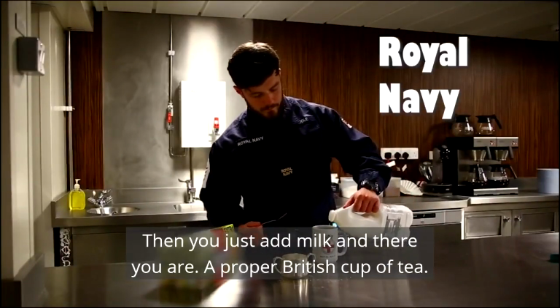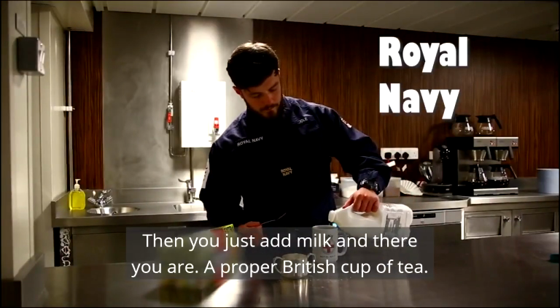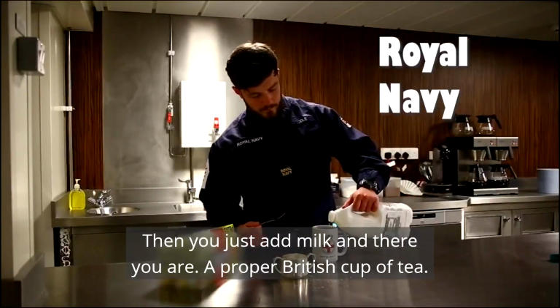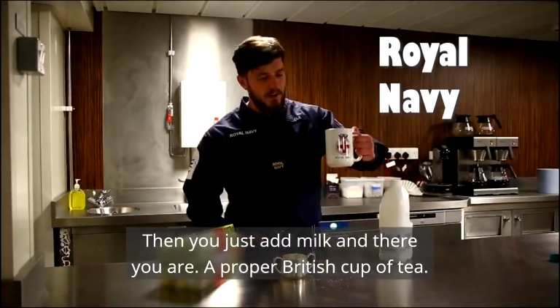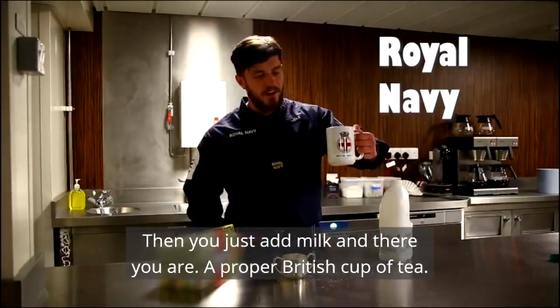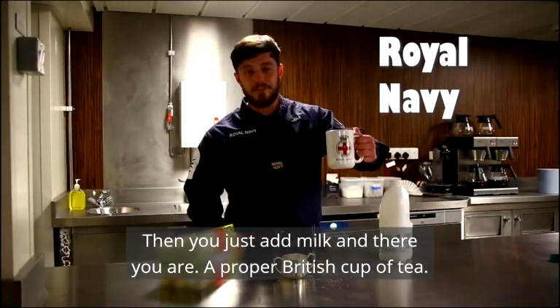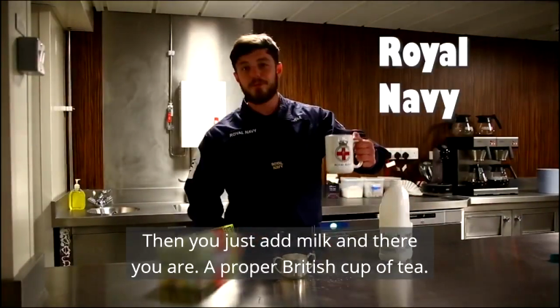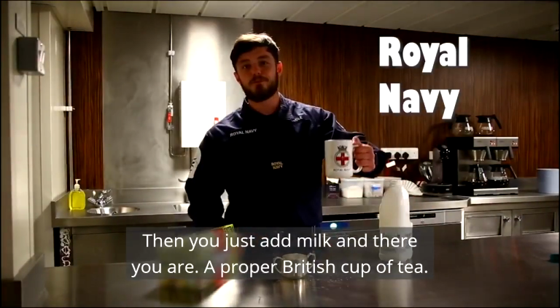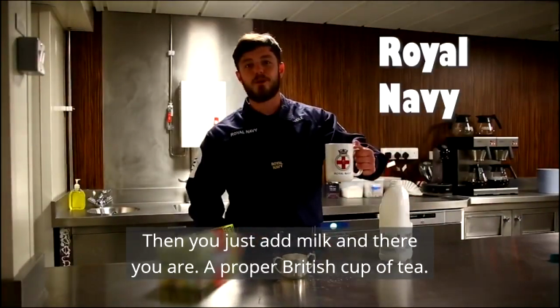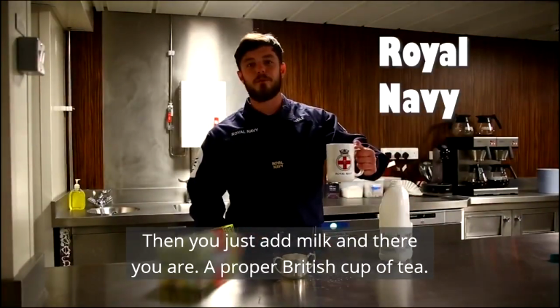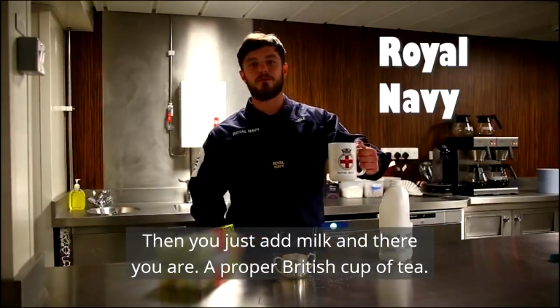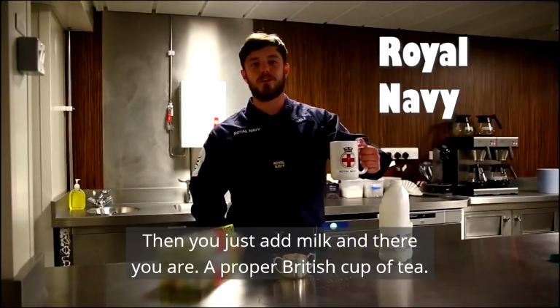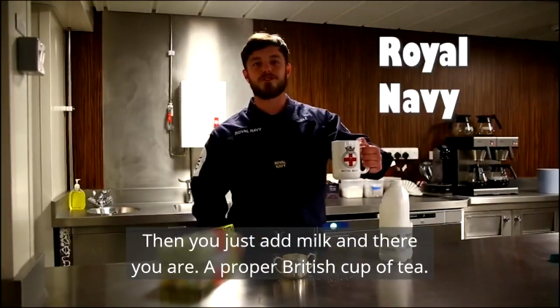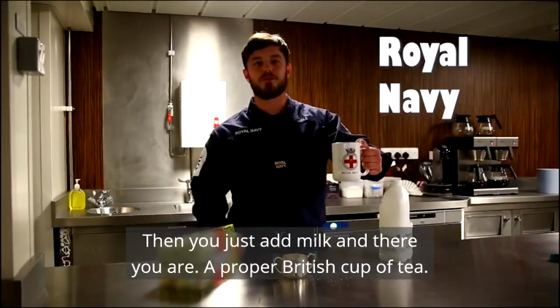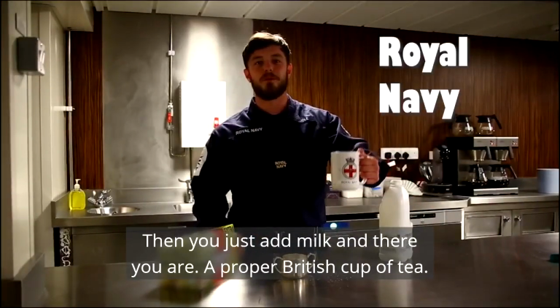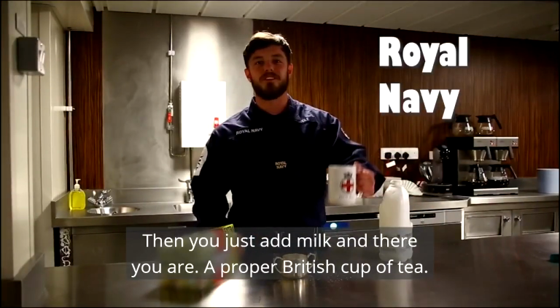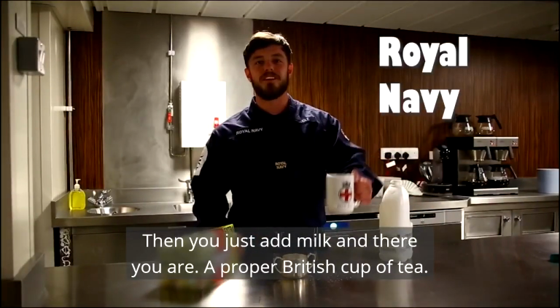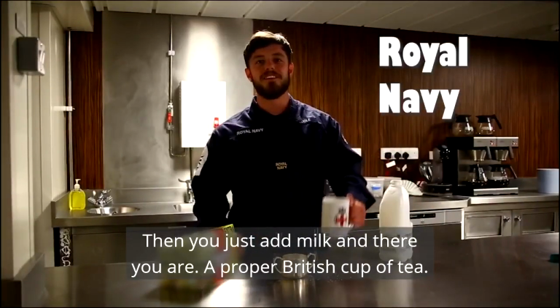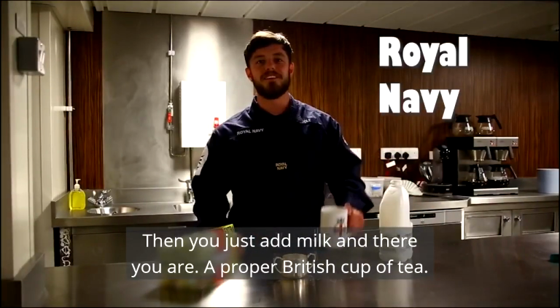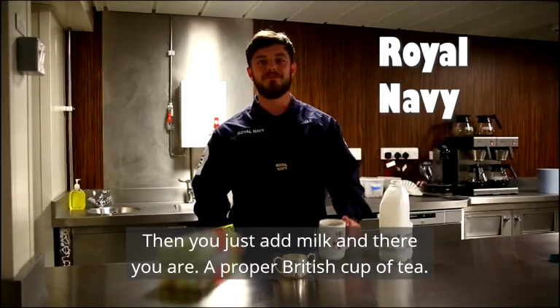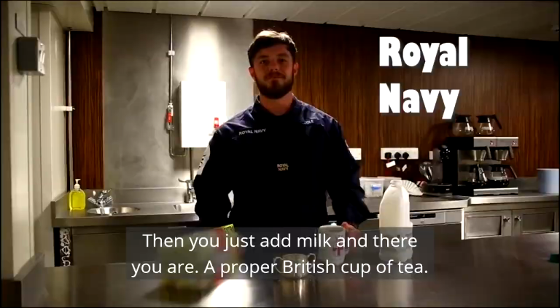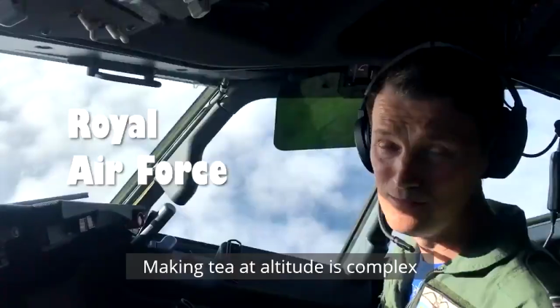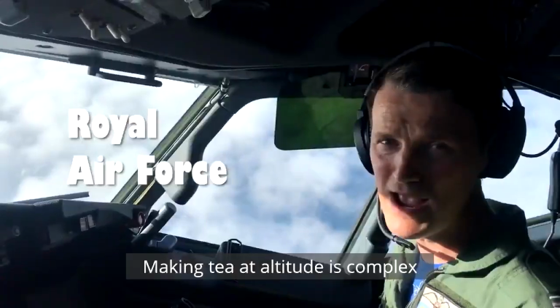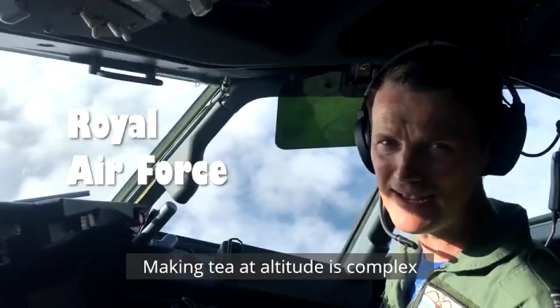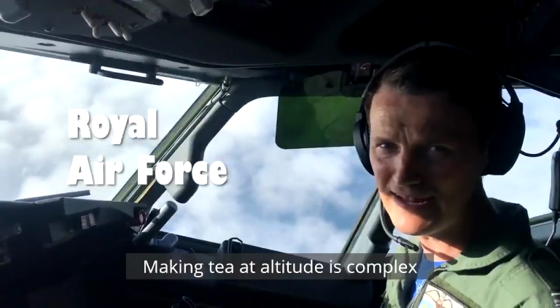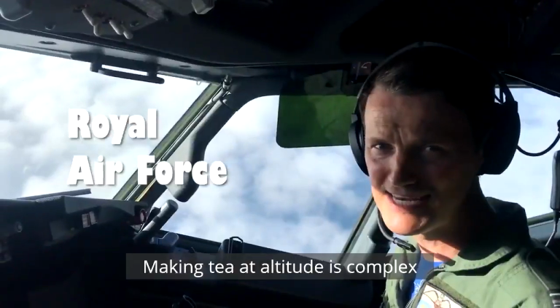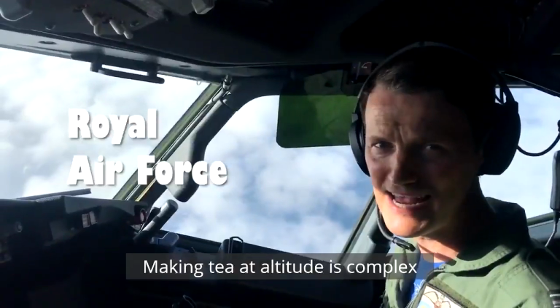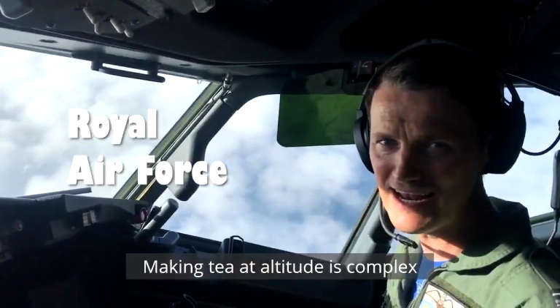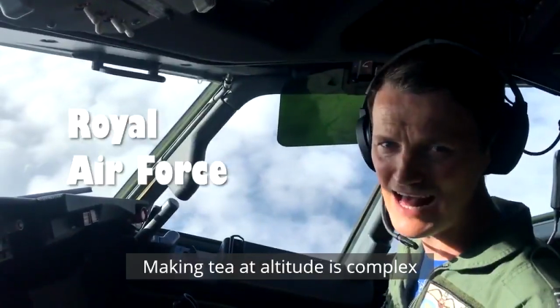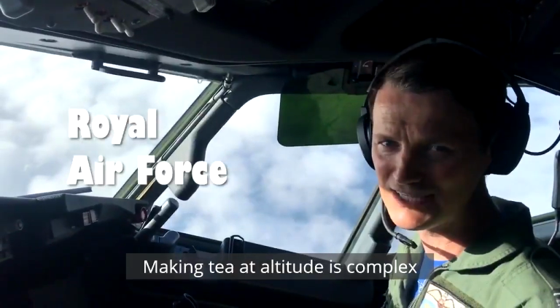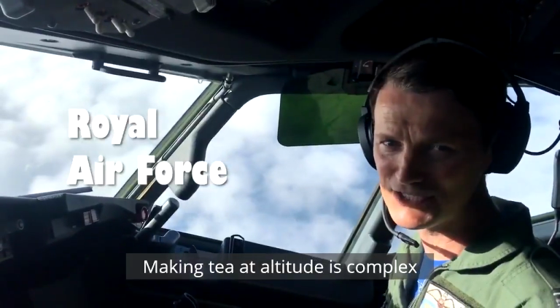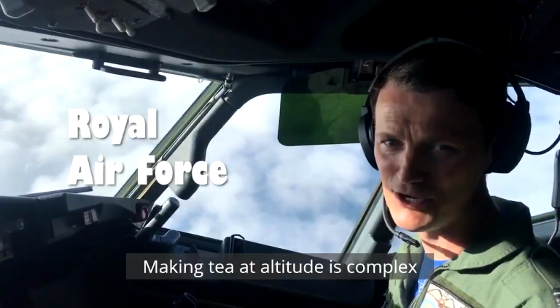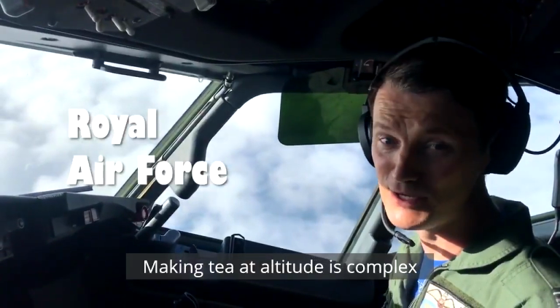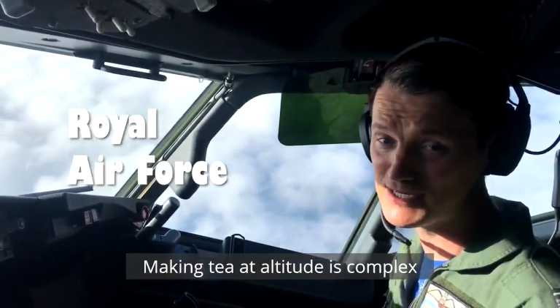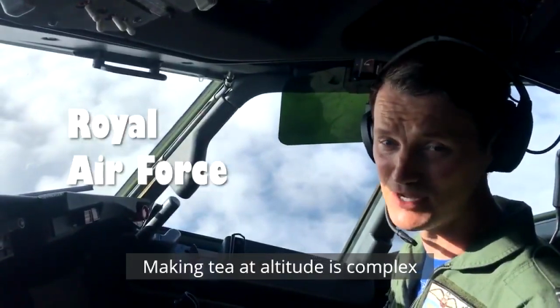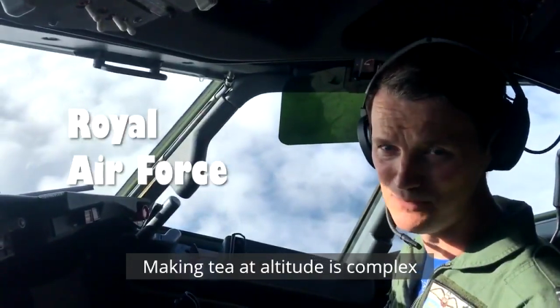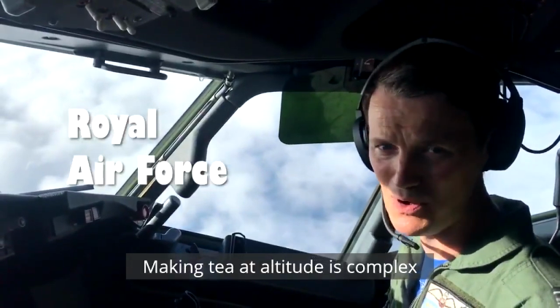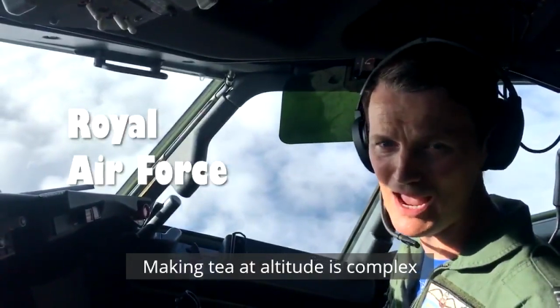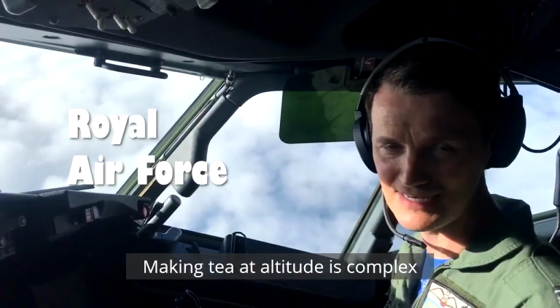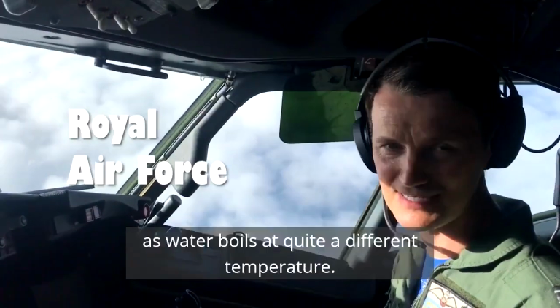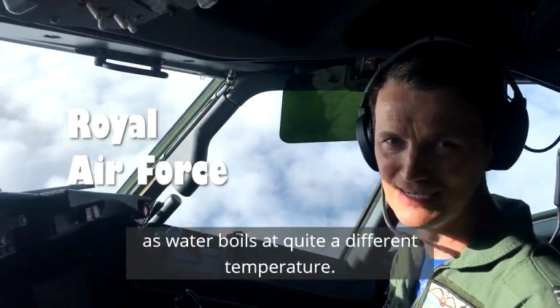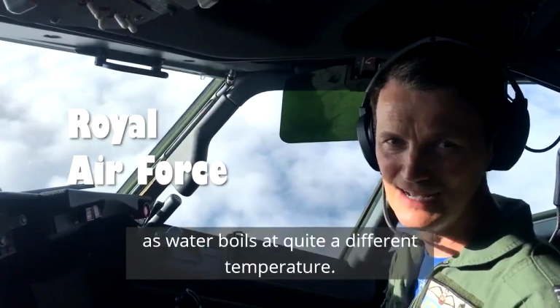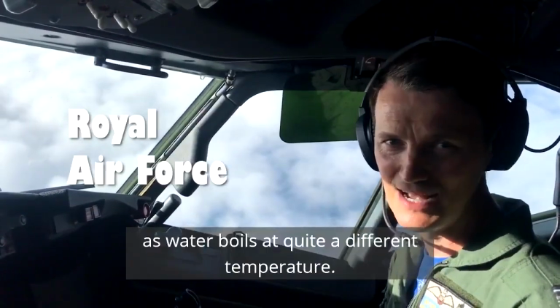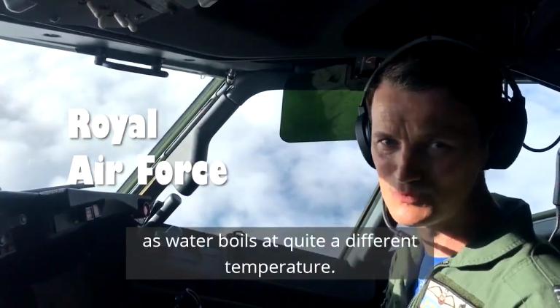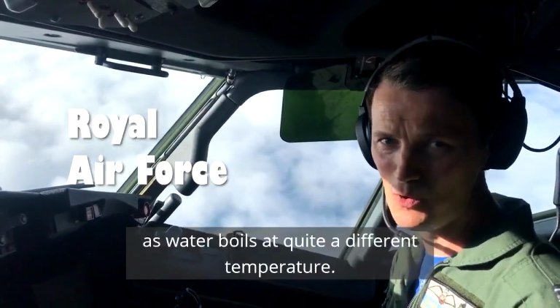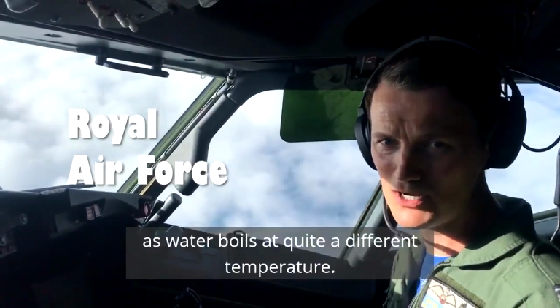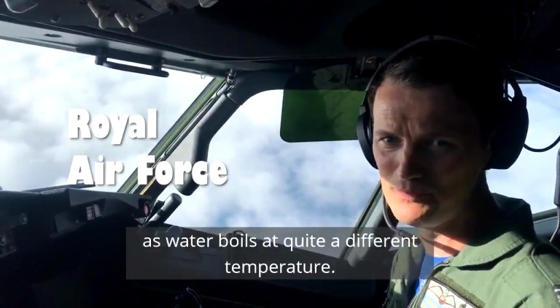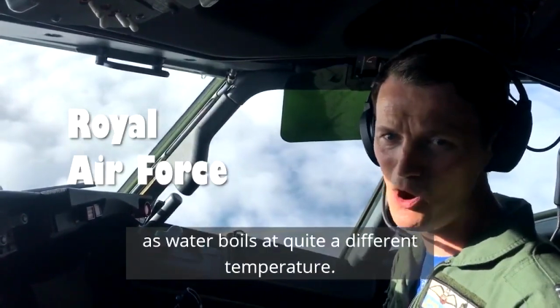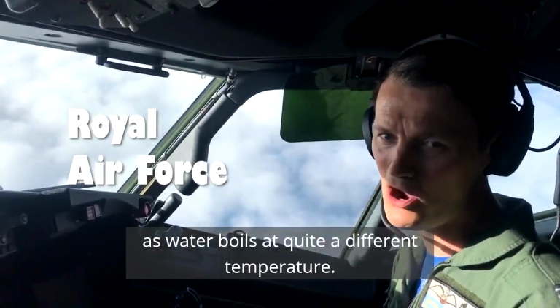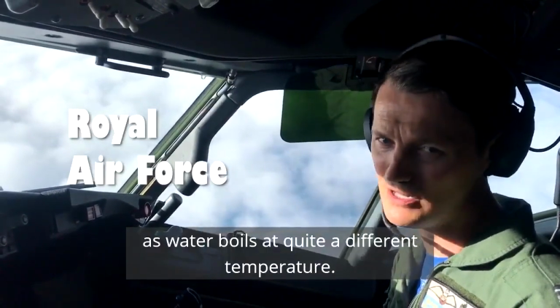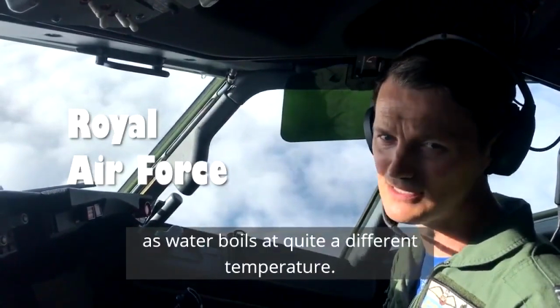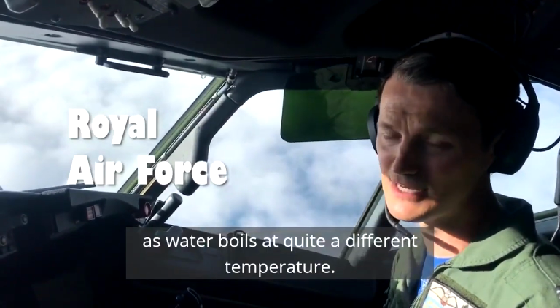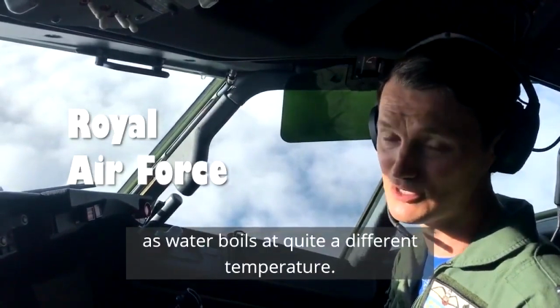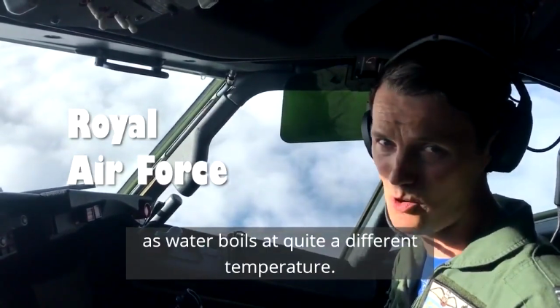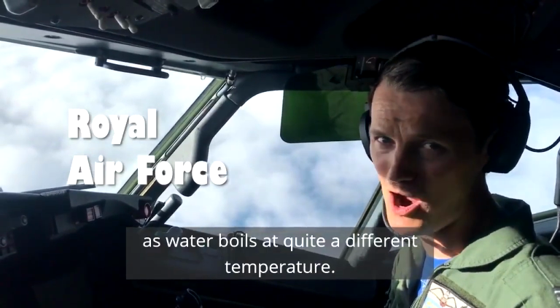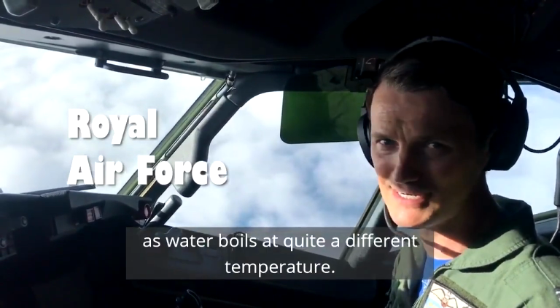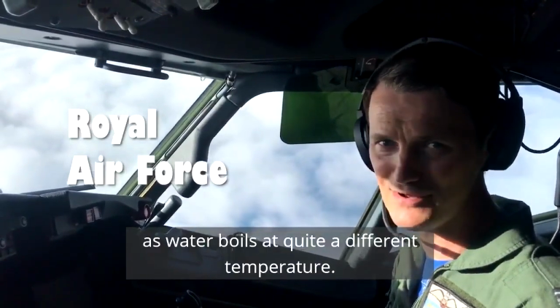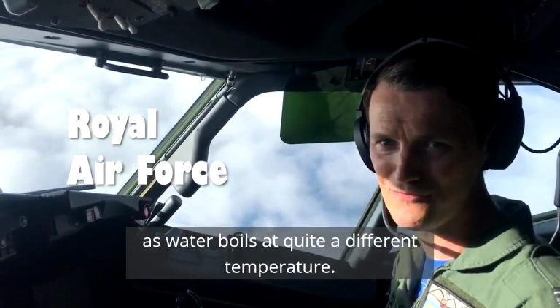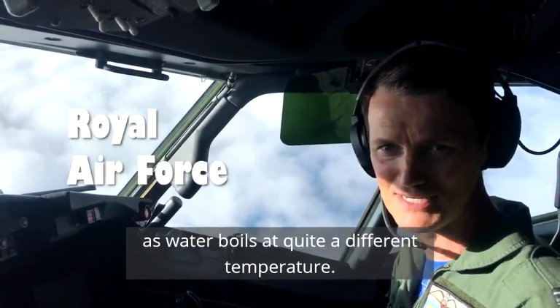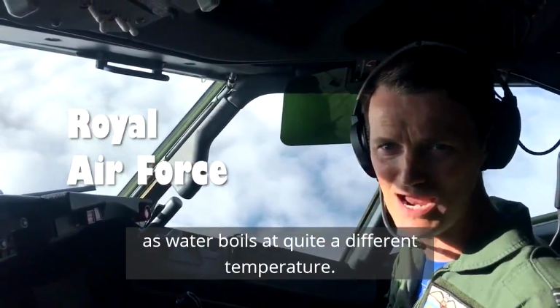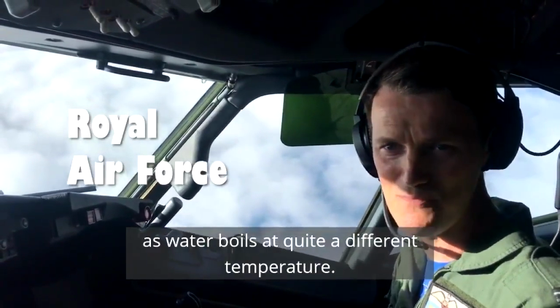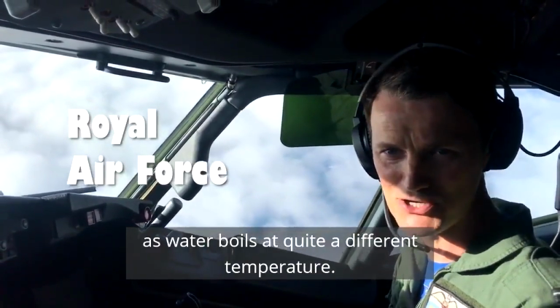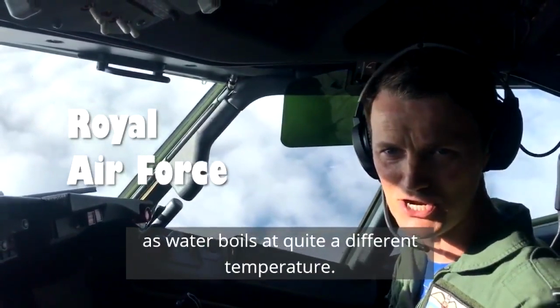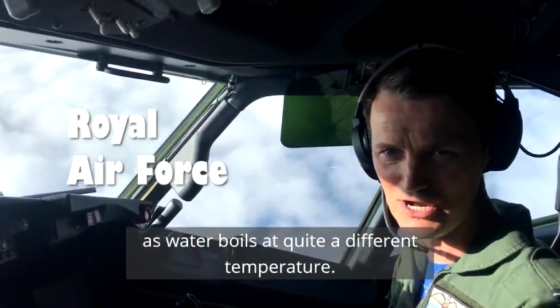There you are — a proper British cup of tea. Making tea at altitude is complex, as water boils at quite a different temperature.